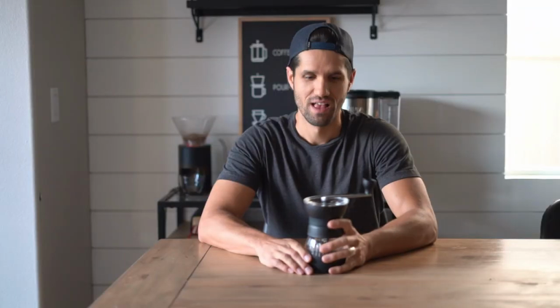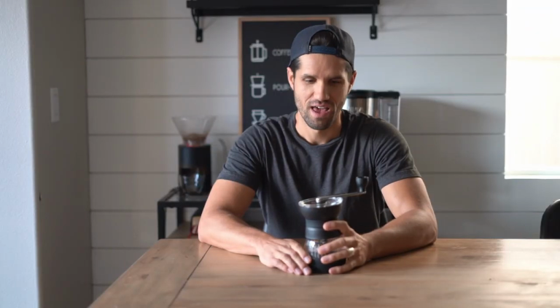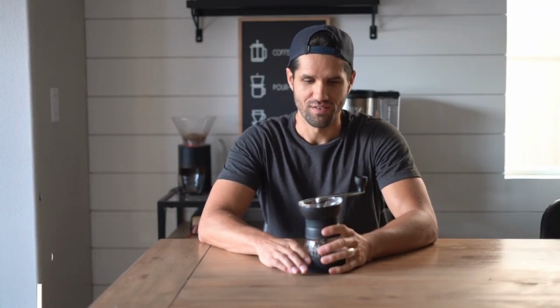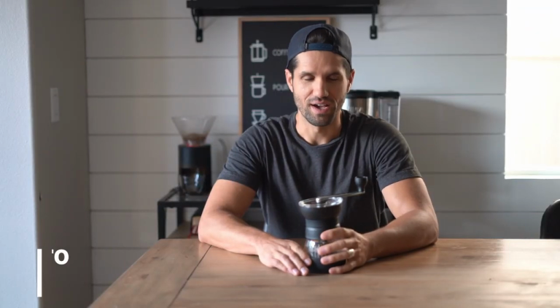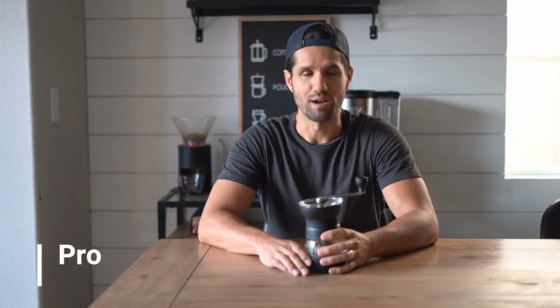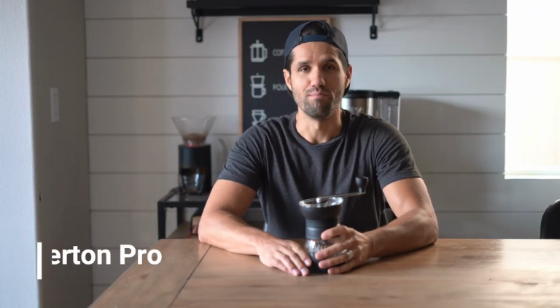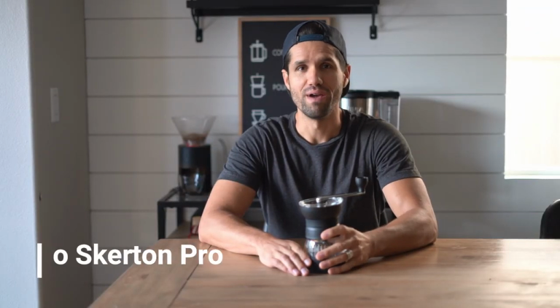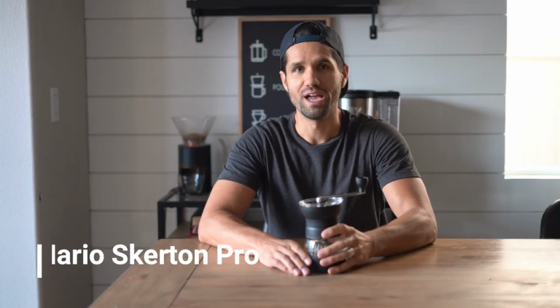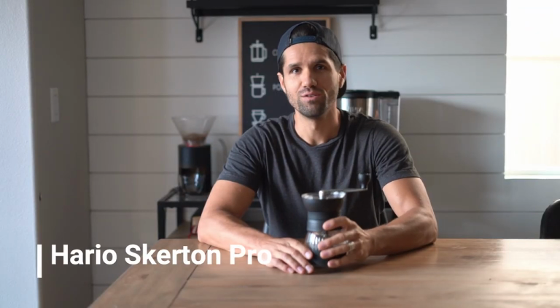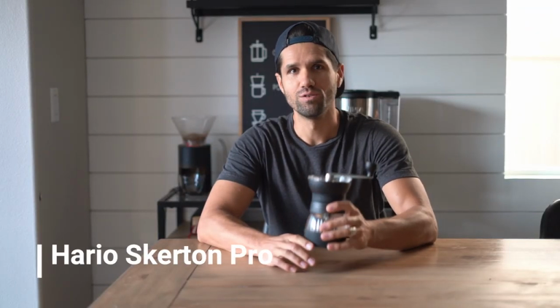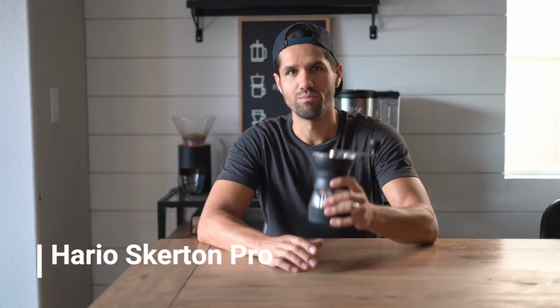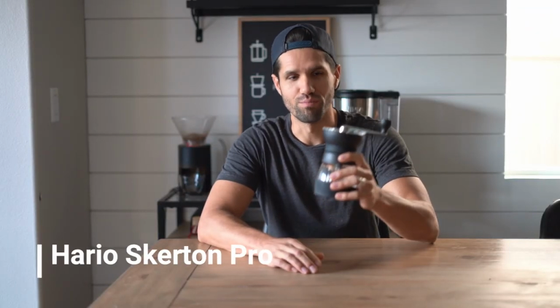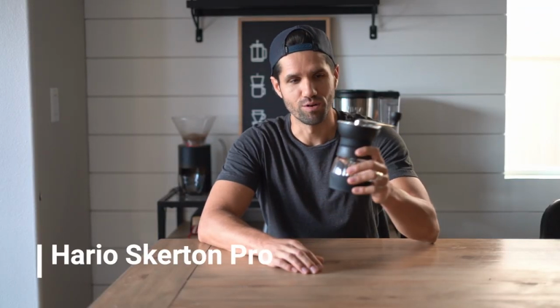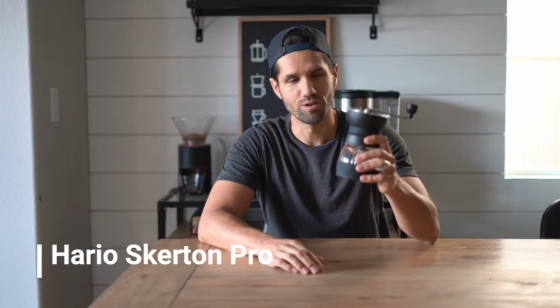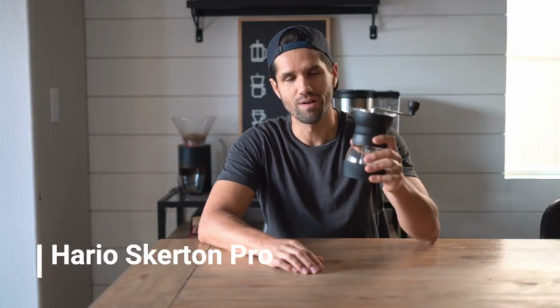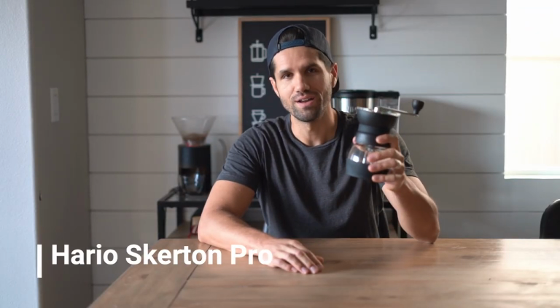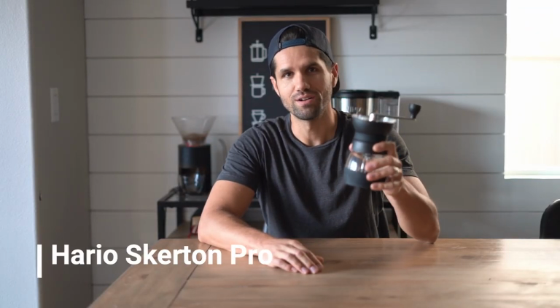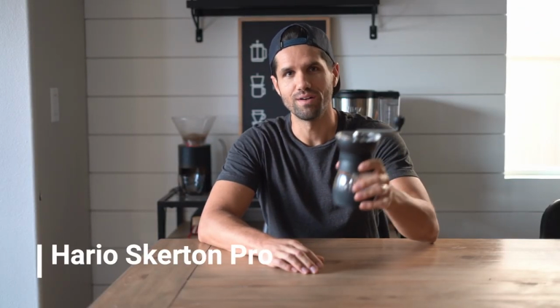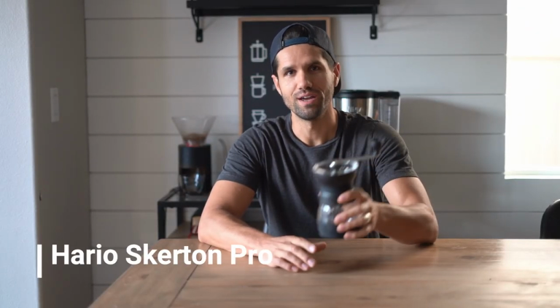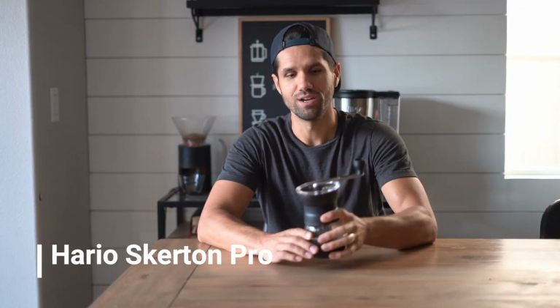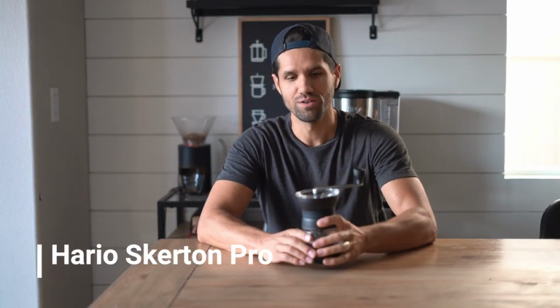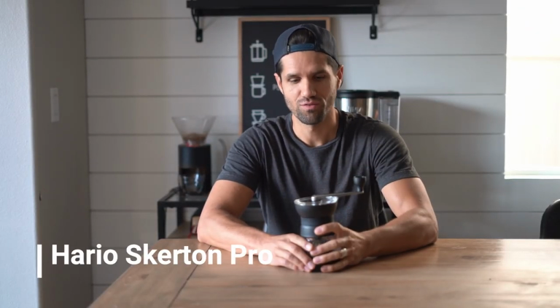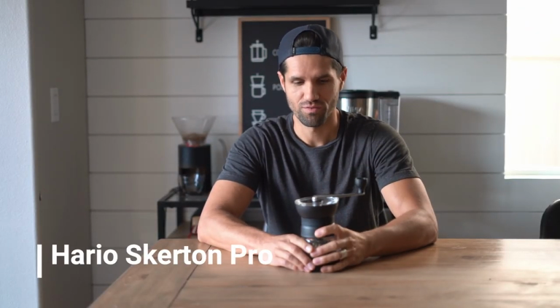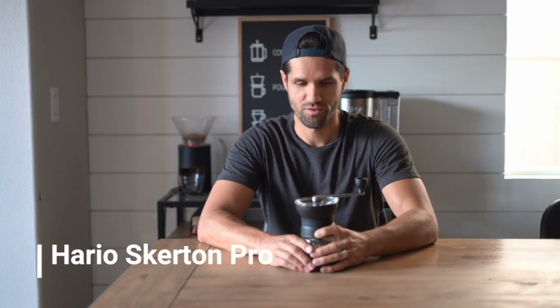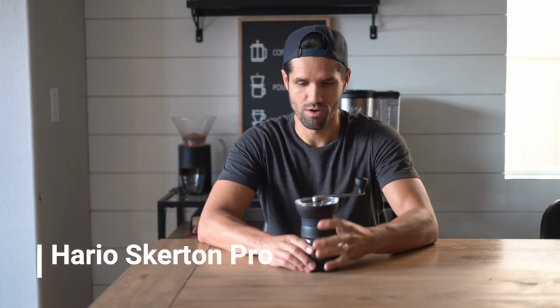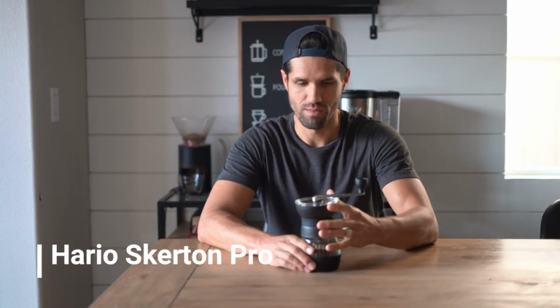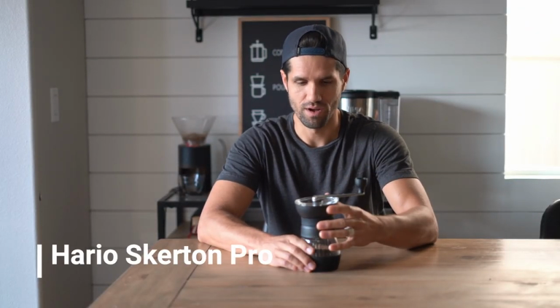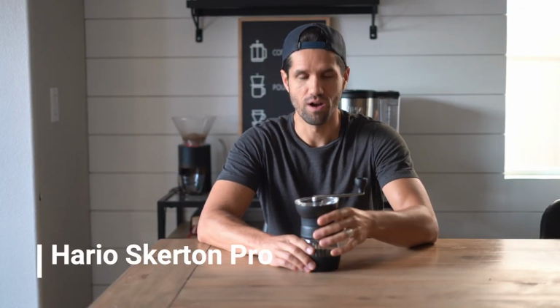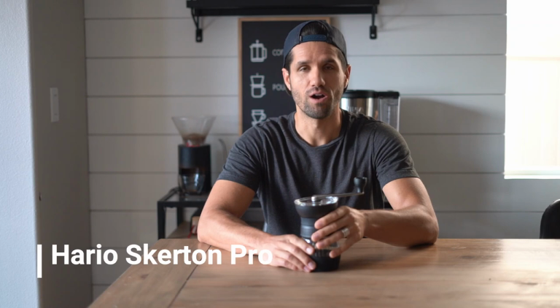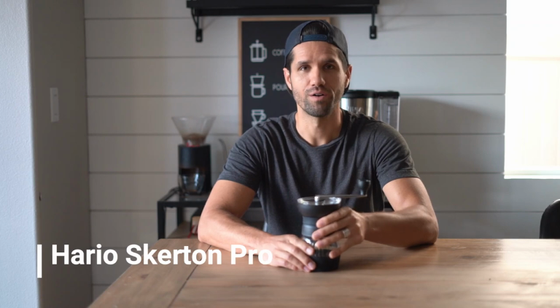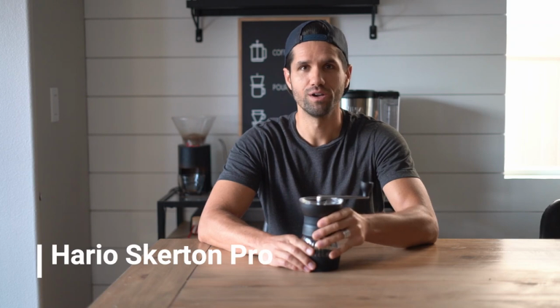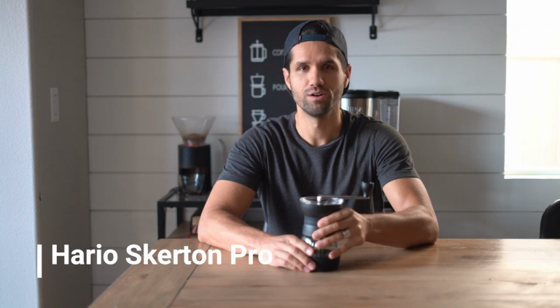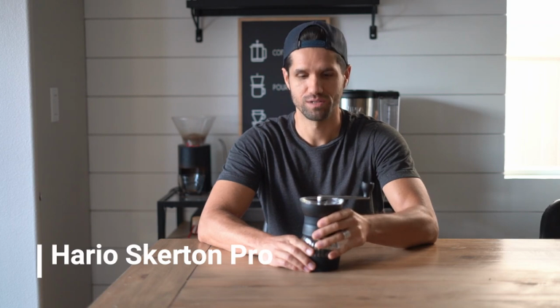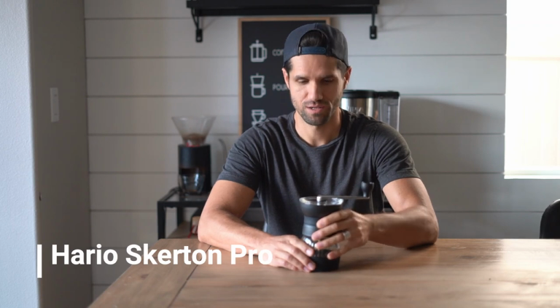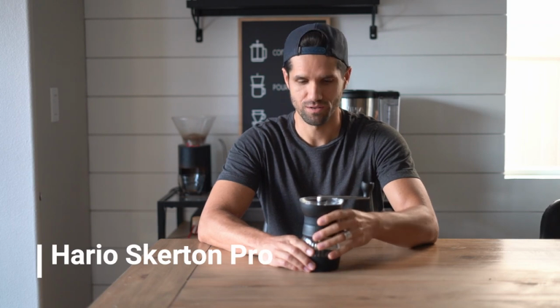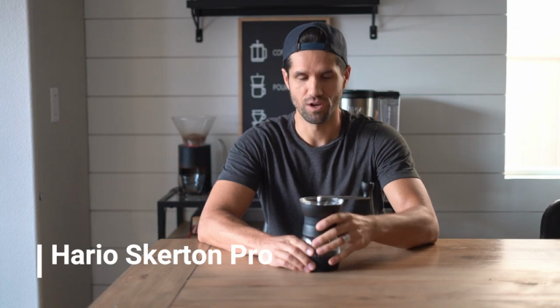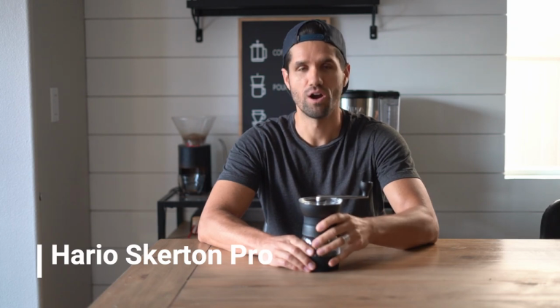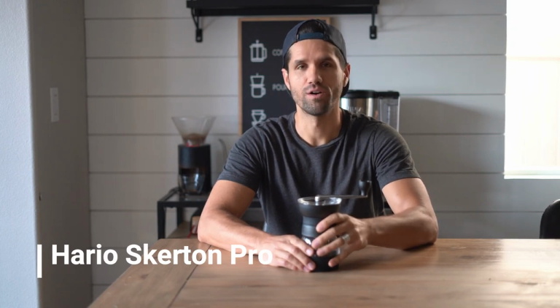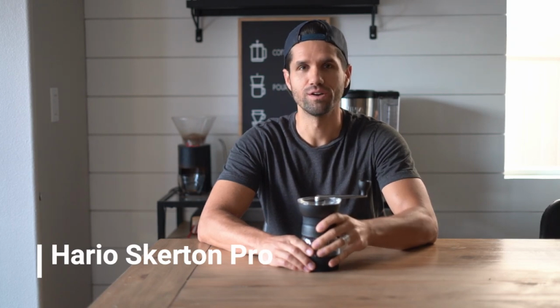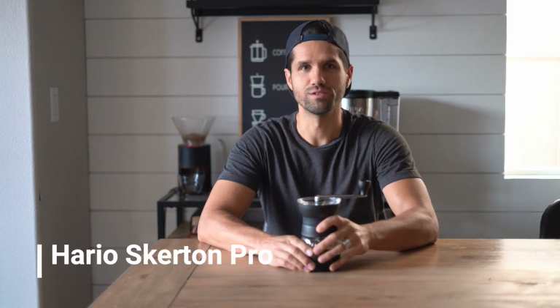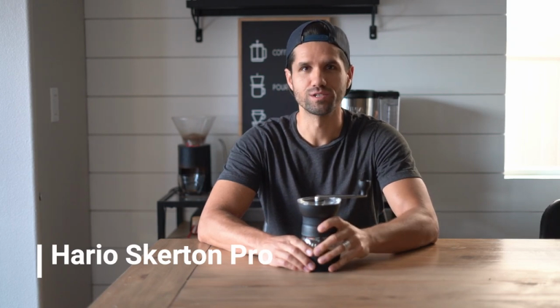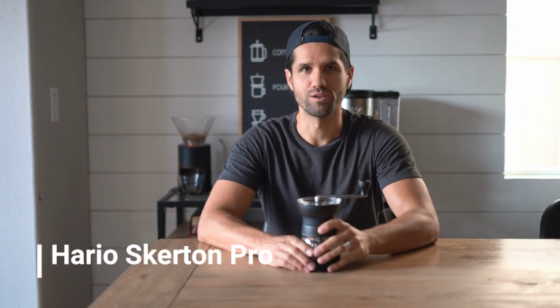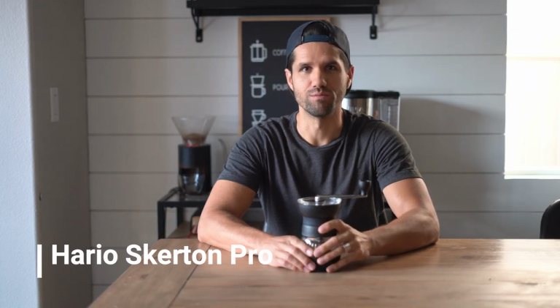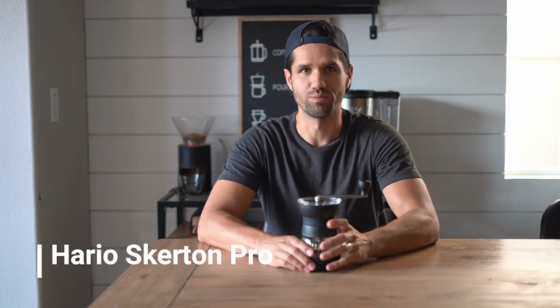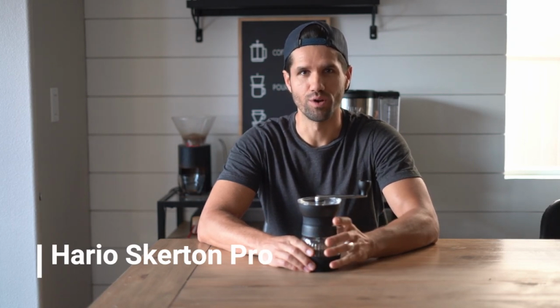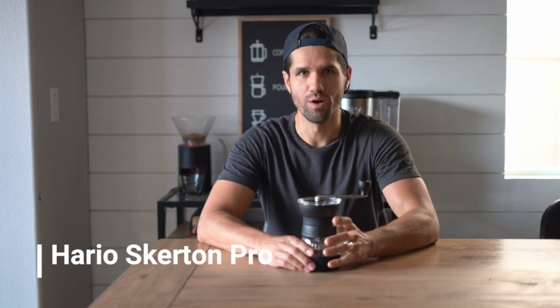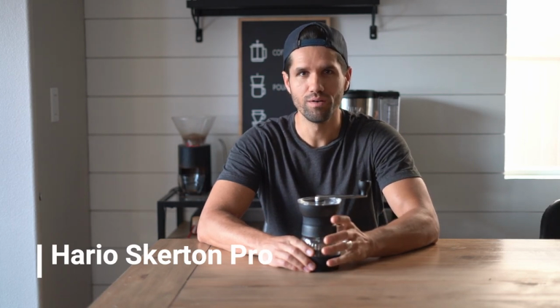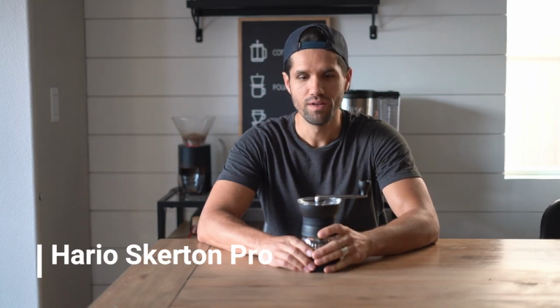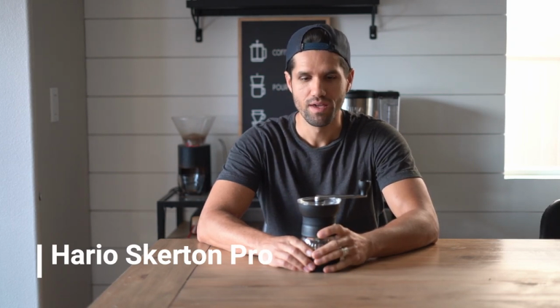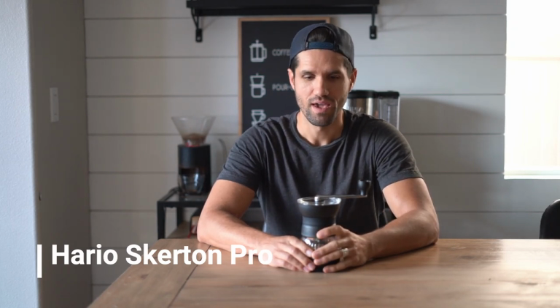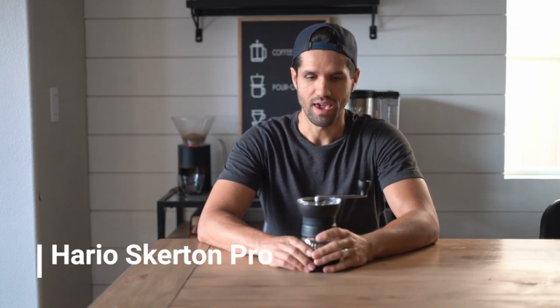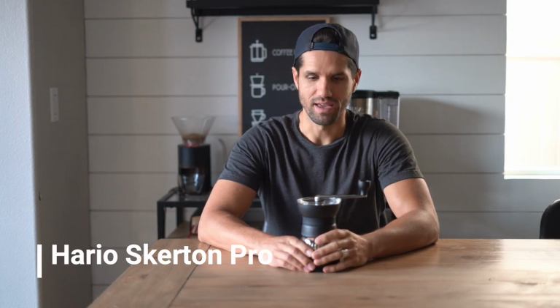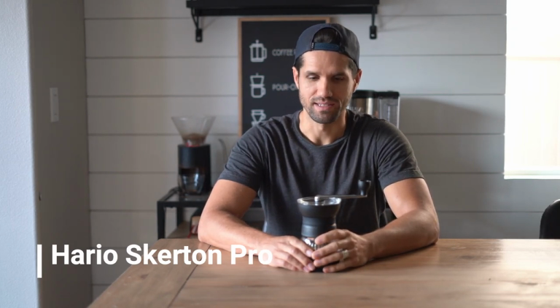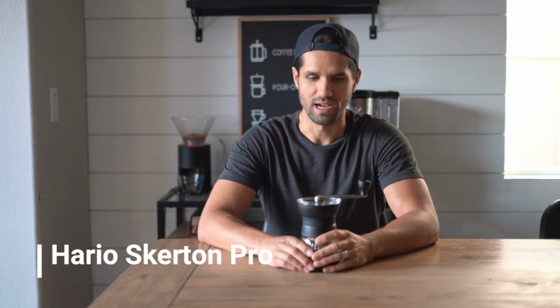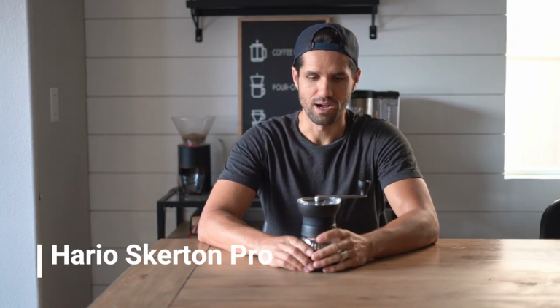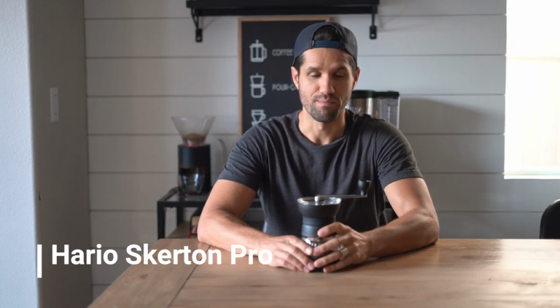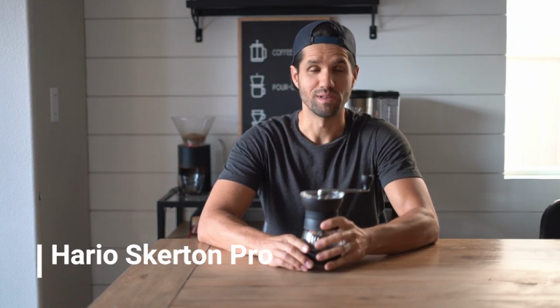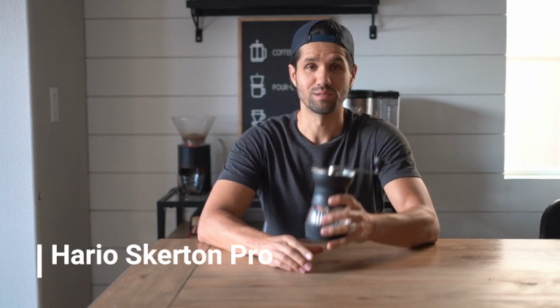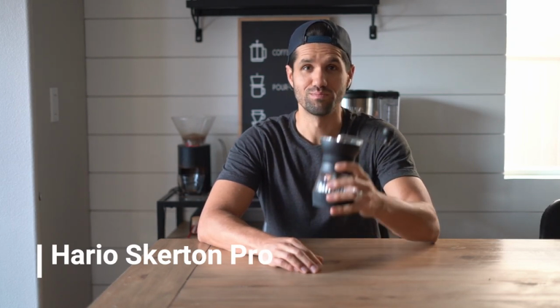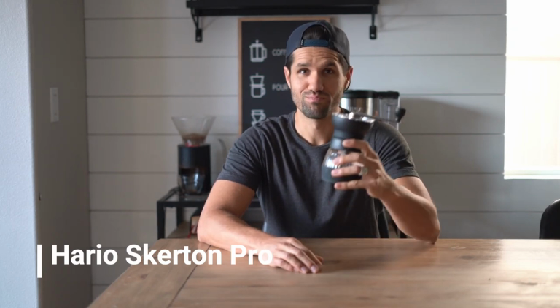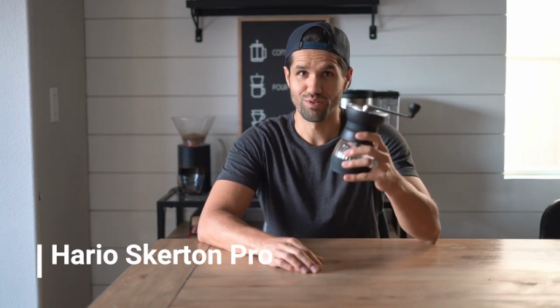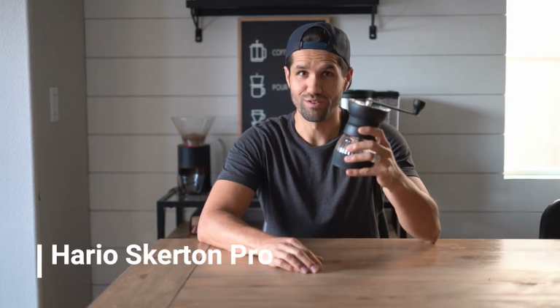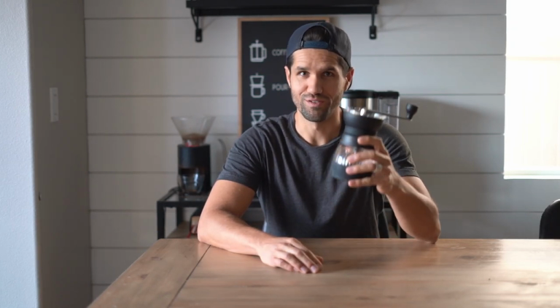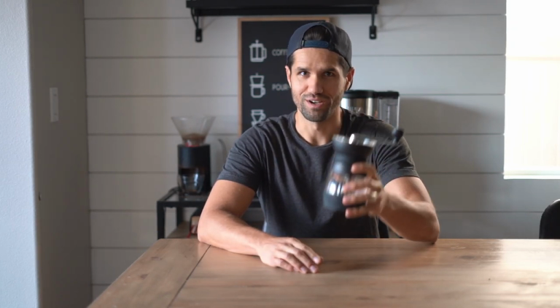I've got a manual burr grinder right here from Hario. It's called the Hario Skirting Pro, and it's pretty fun.